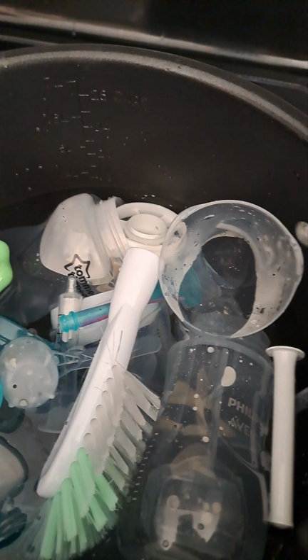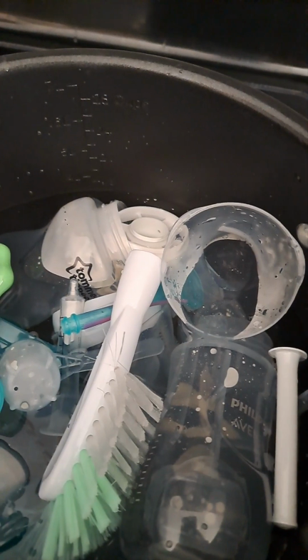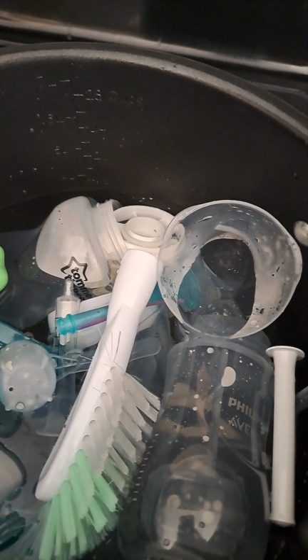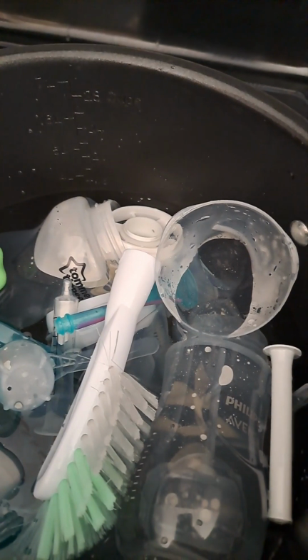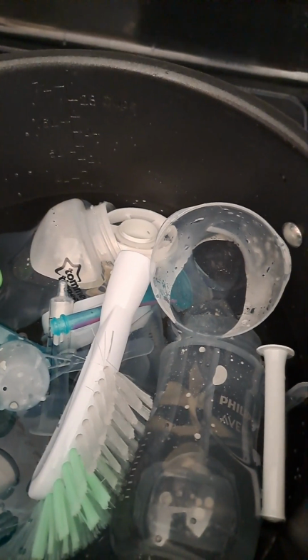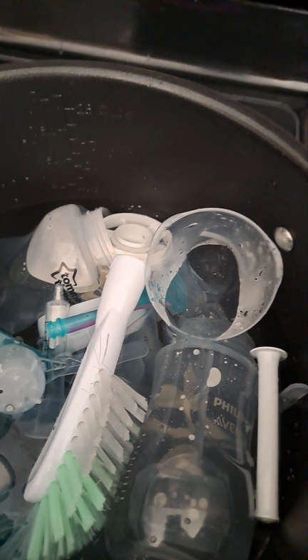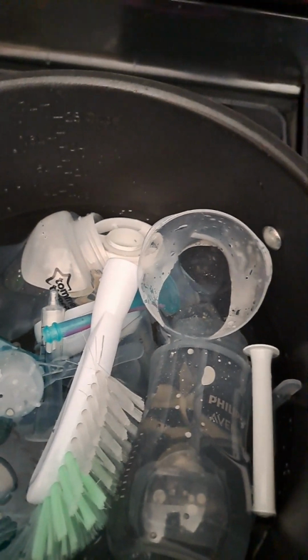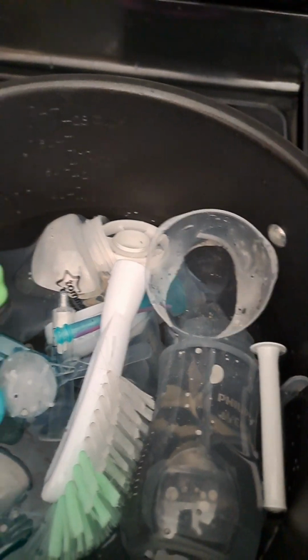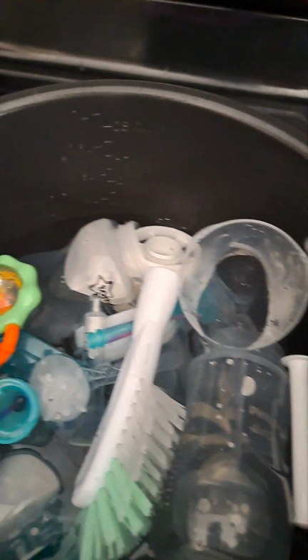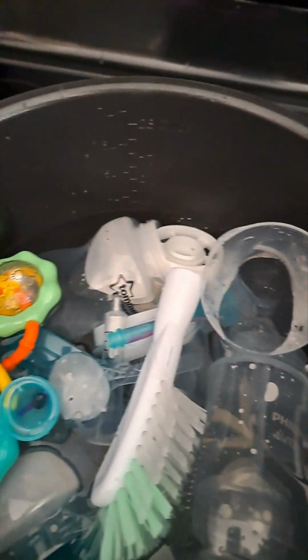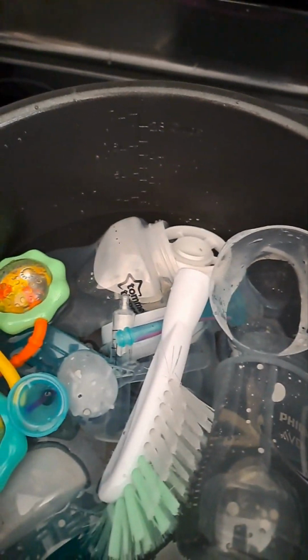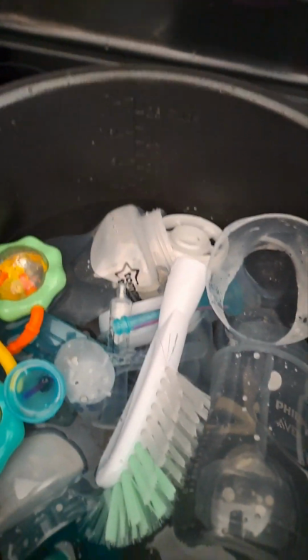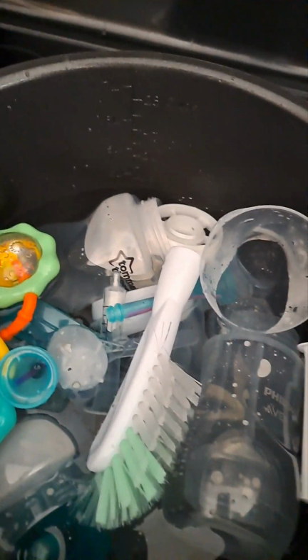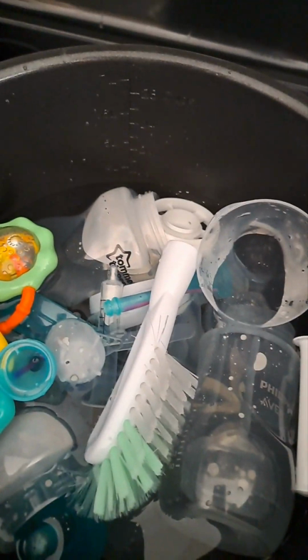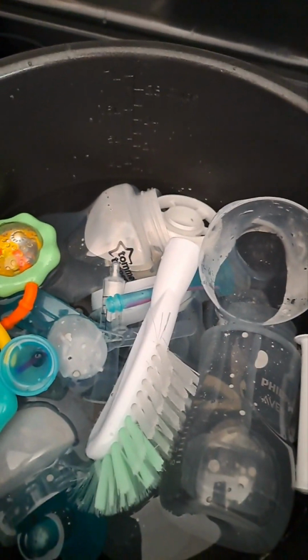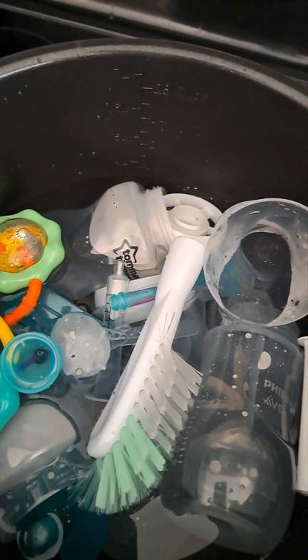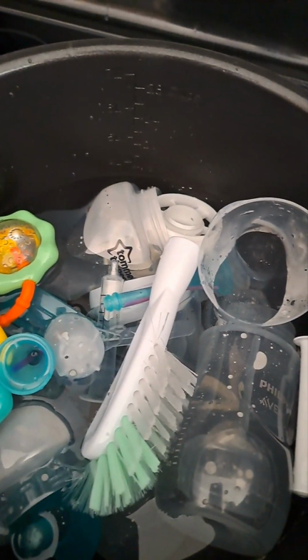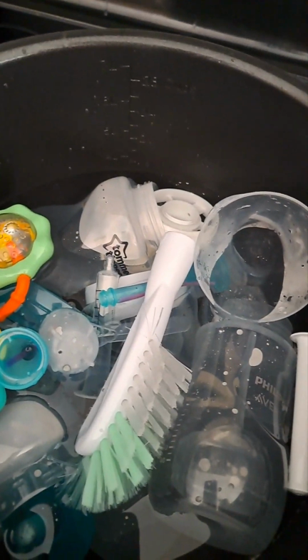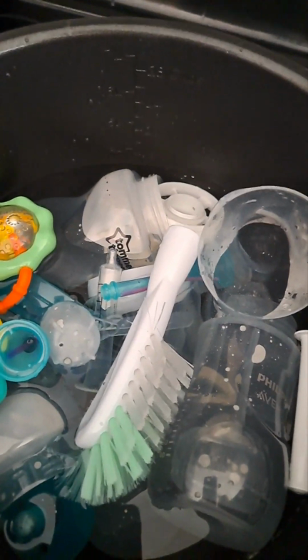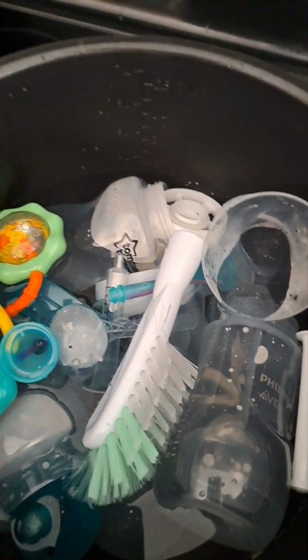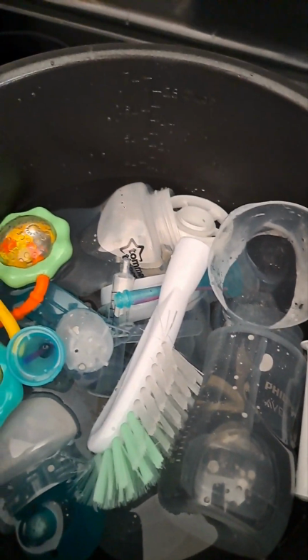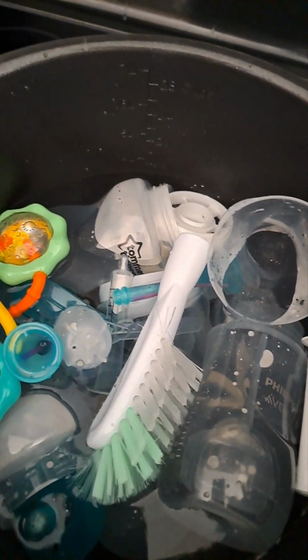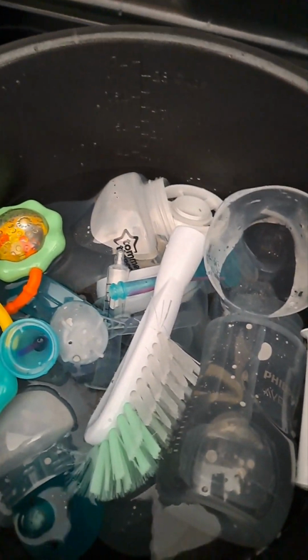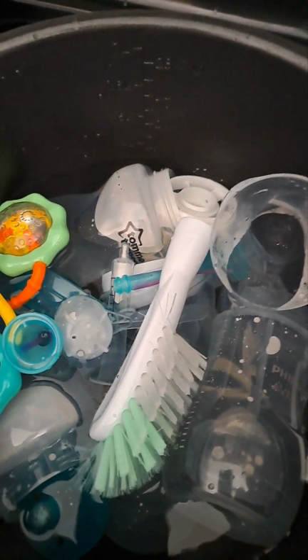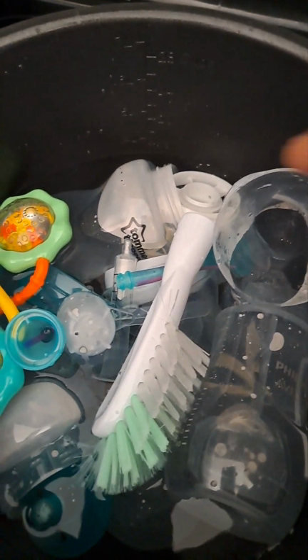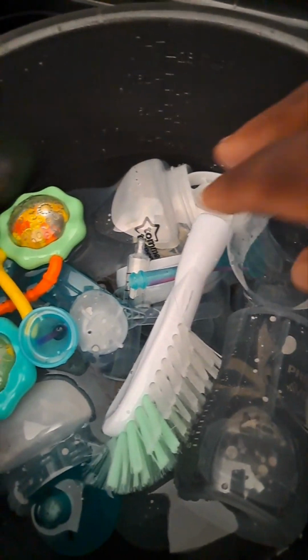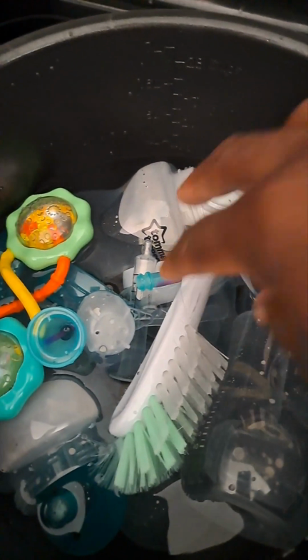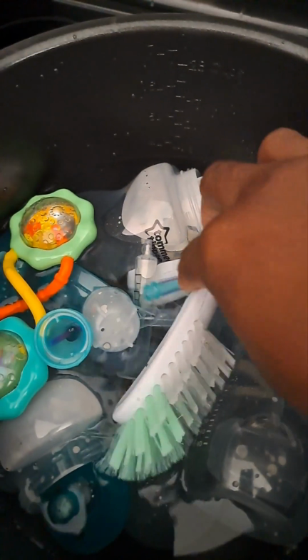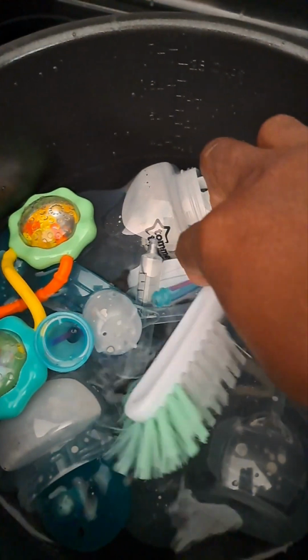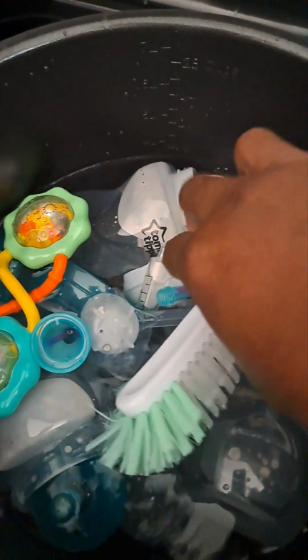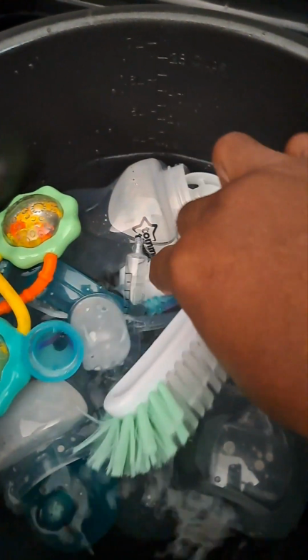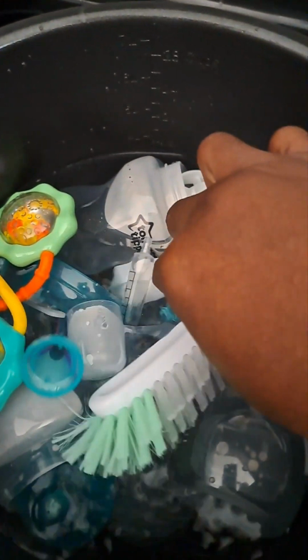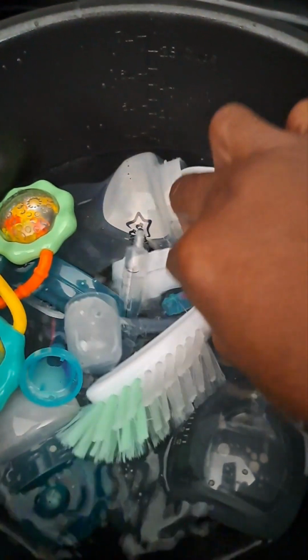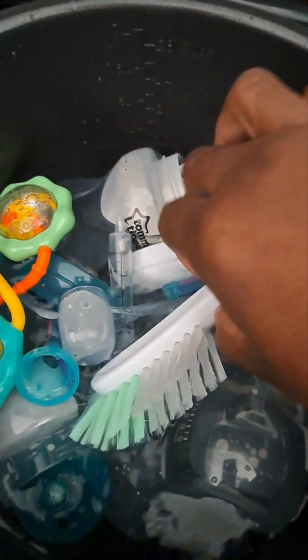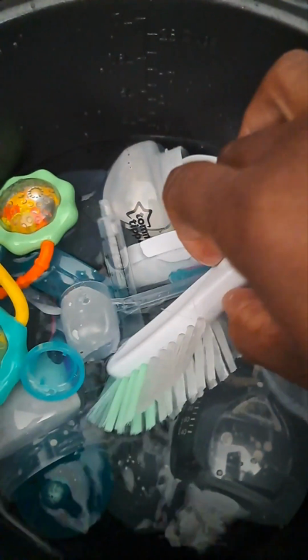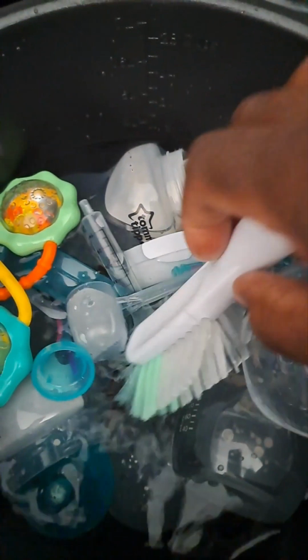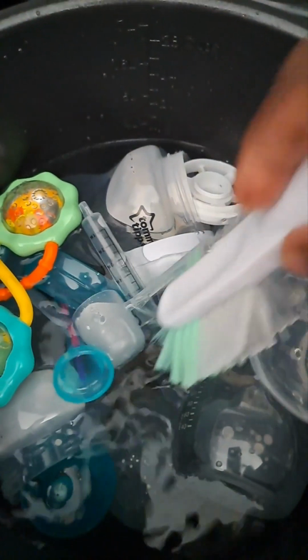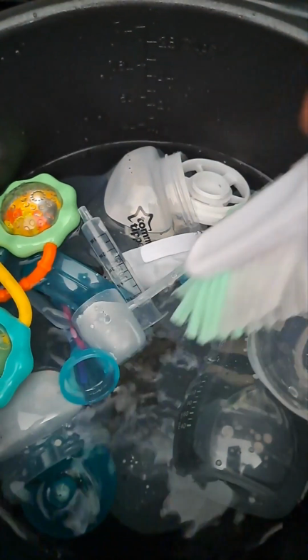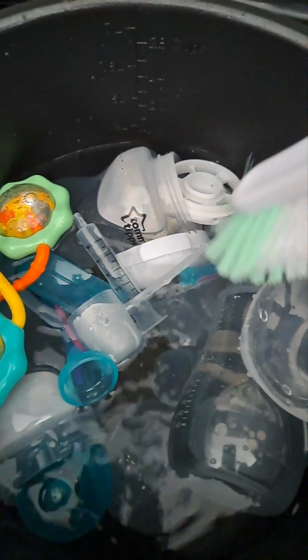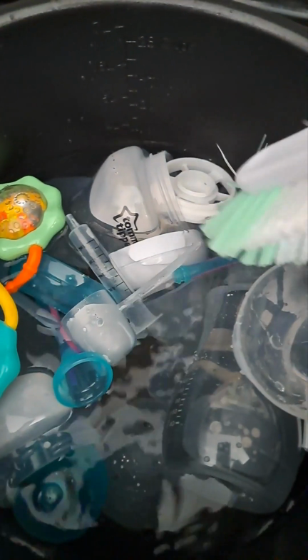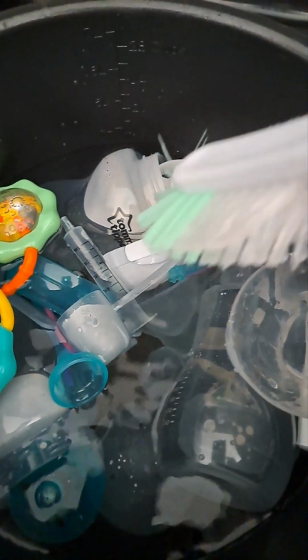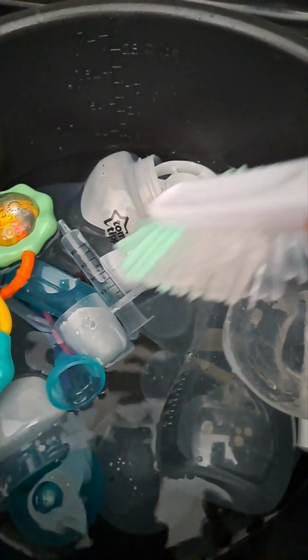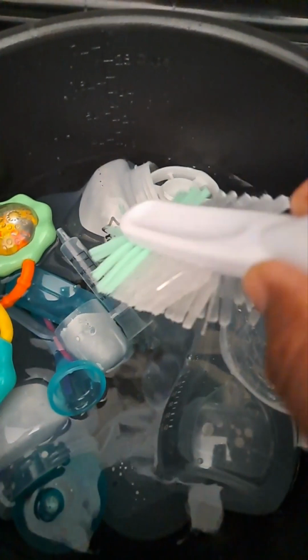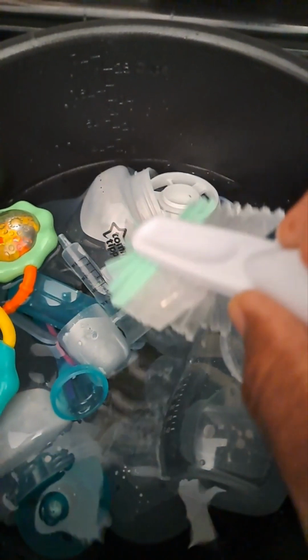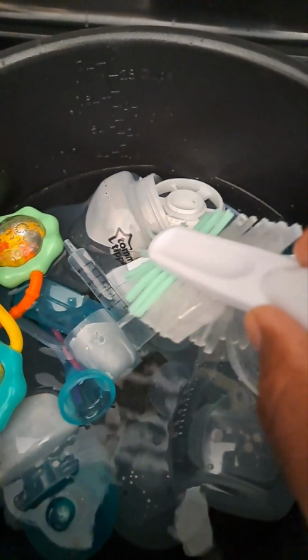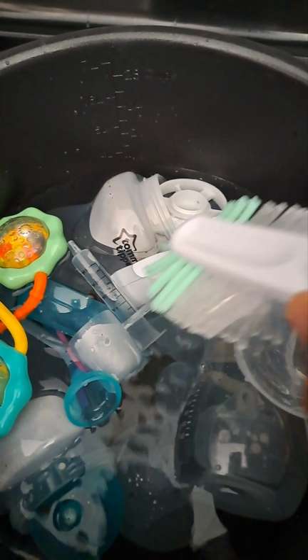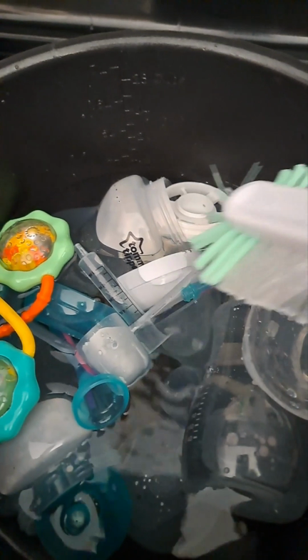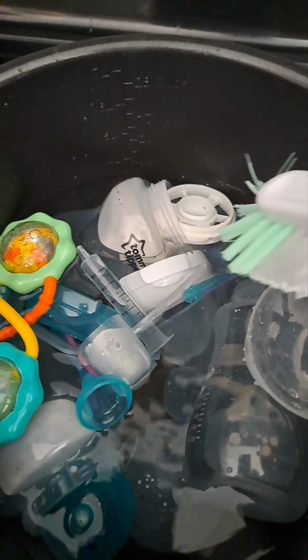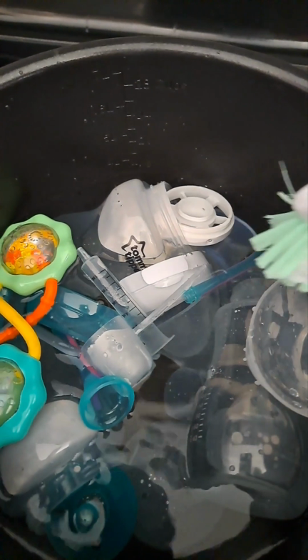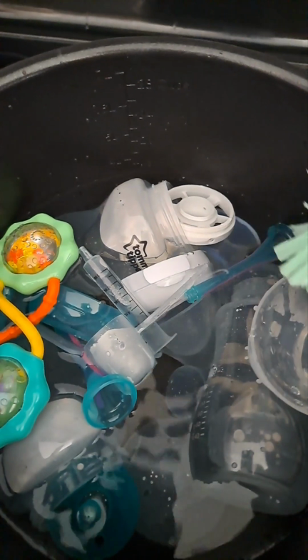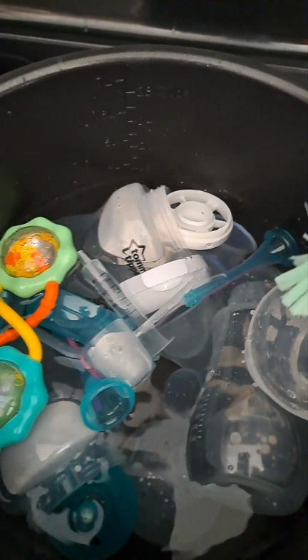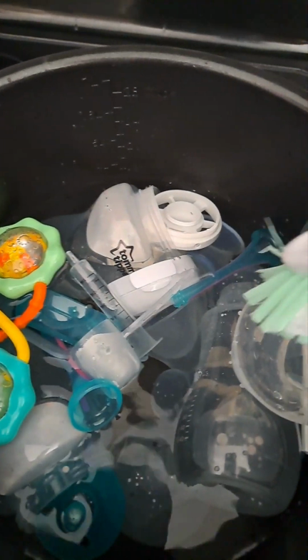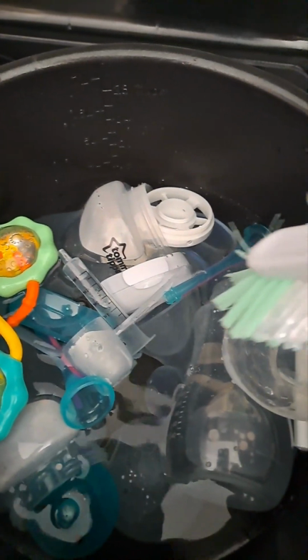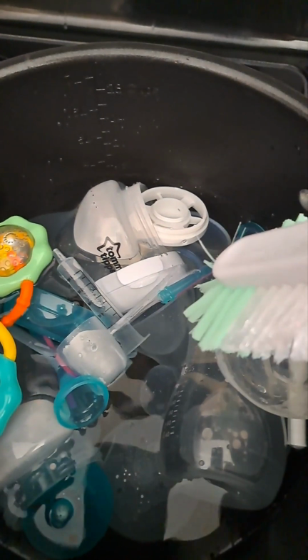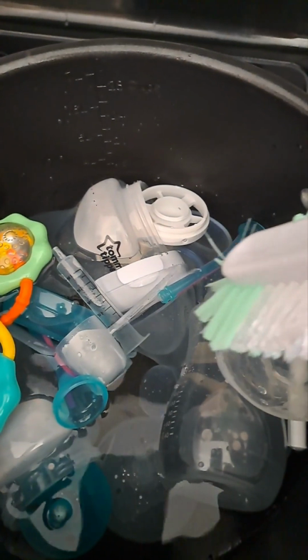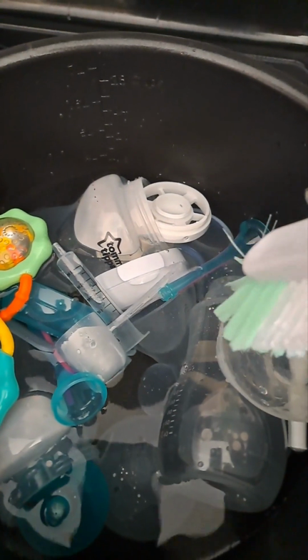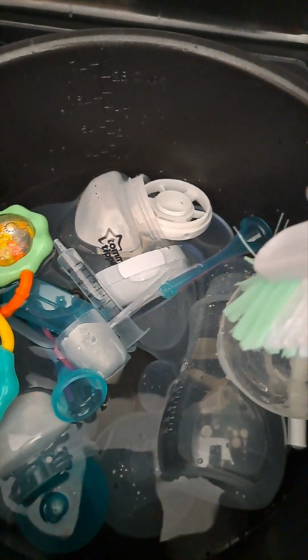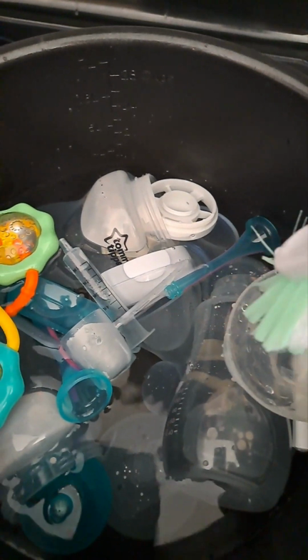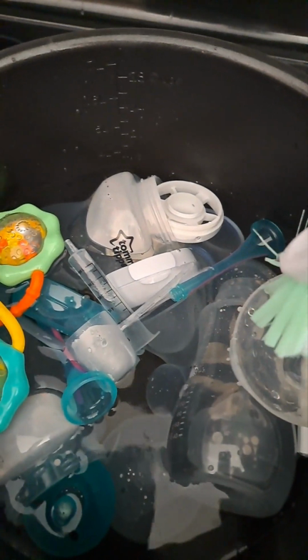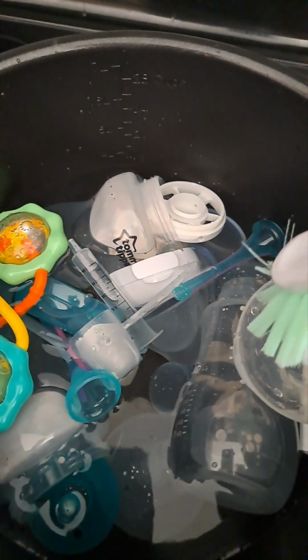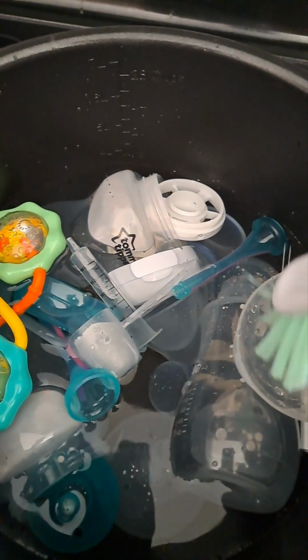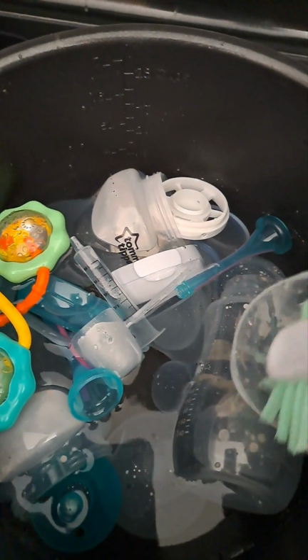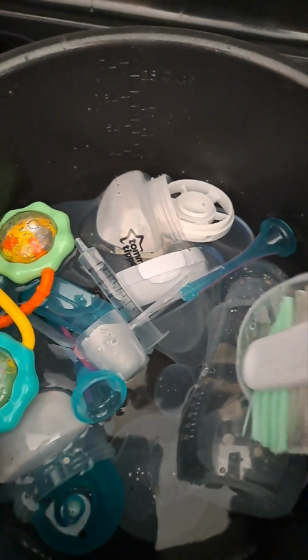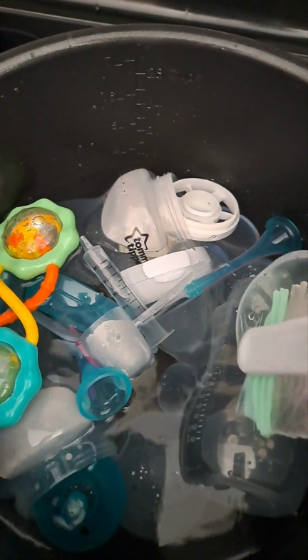Hello, good morning. Going old school ways.